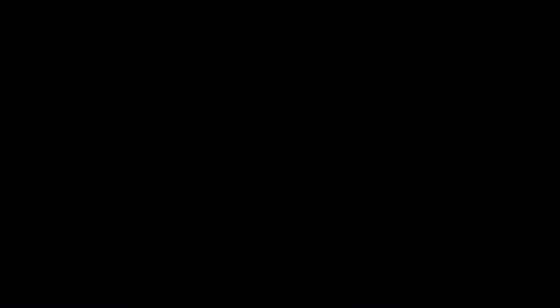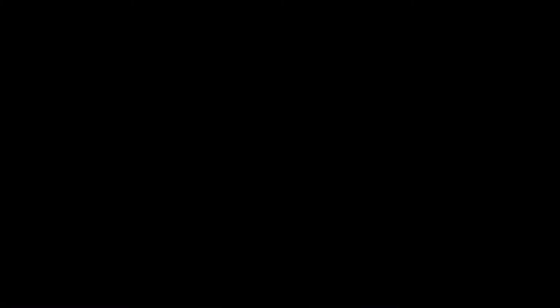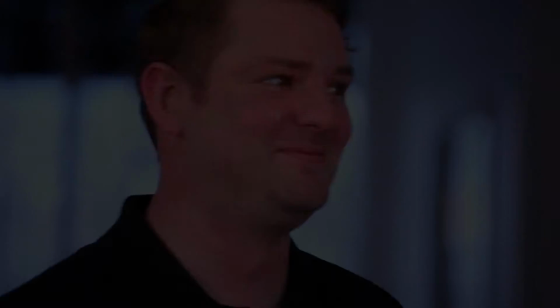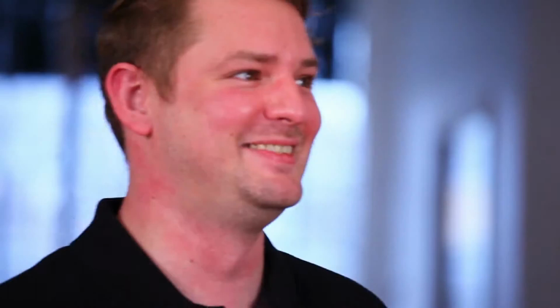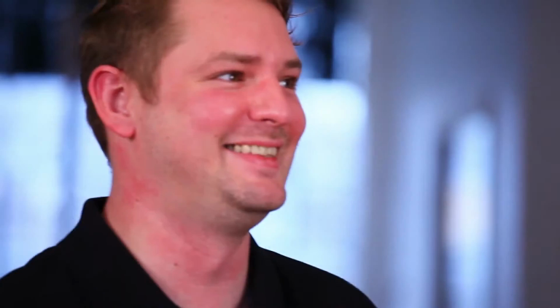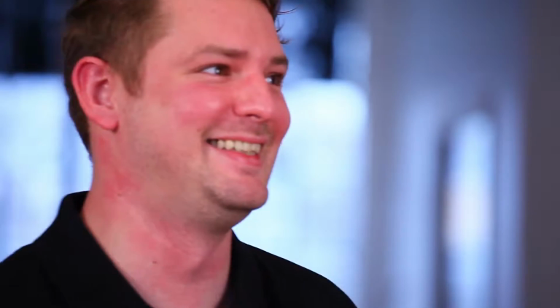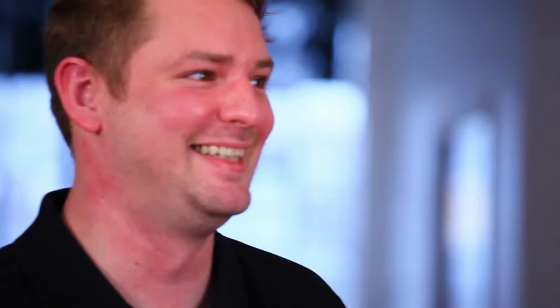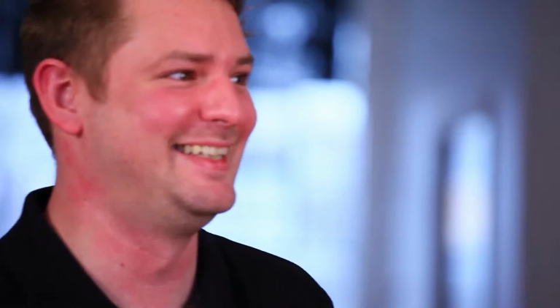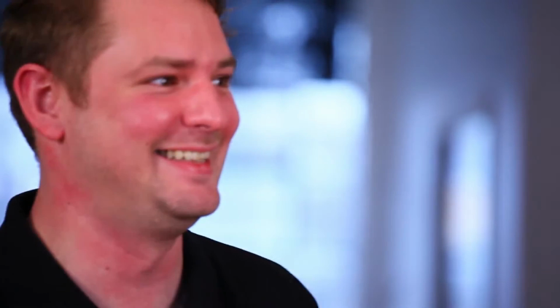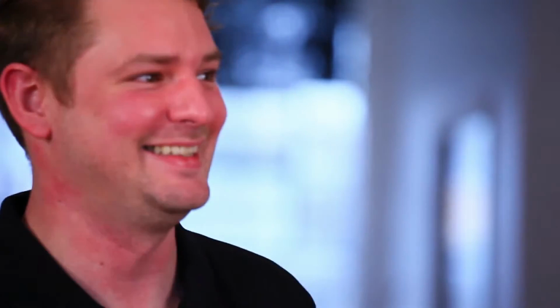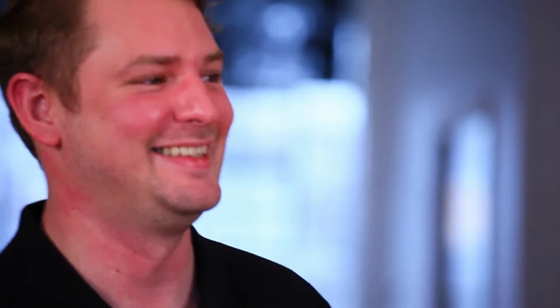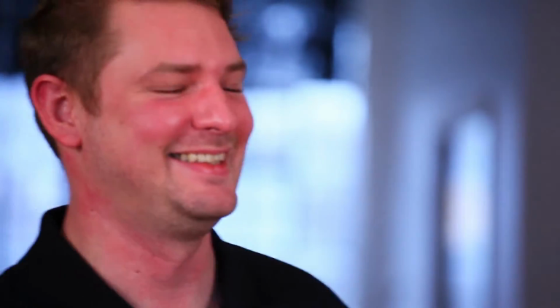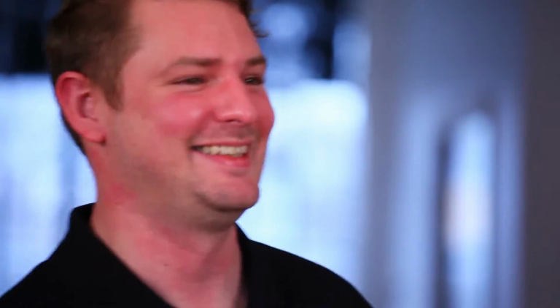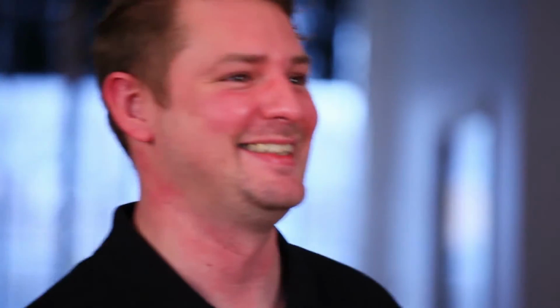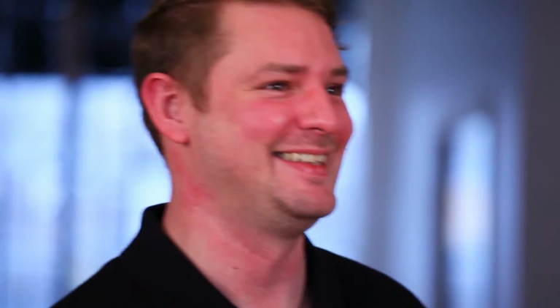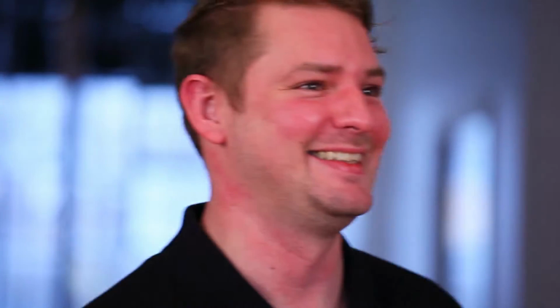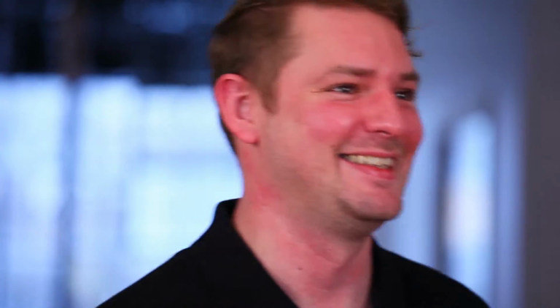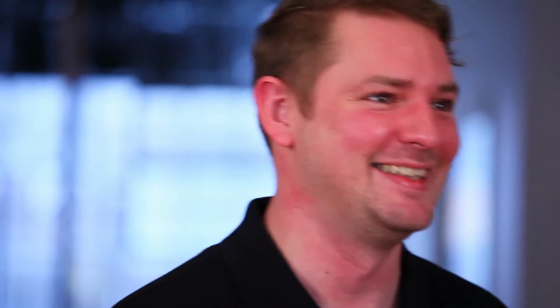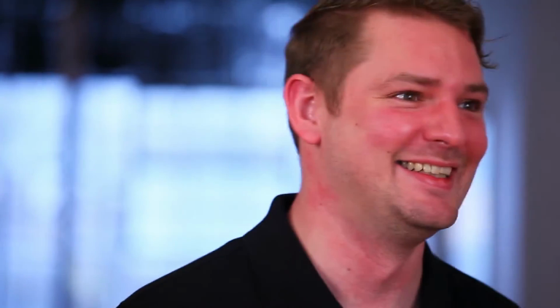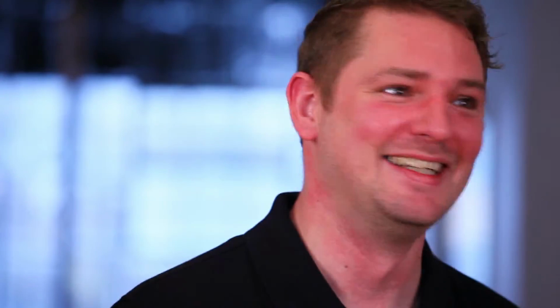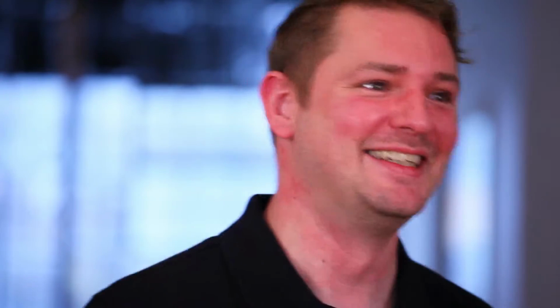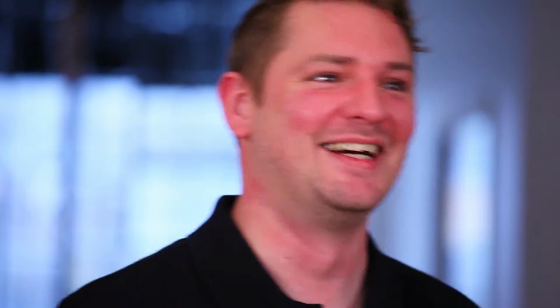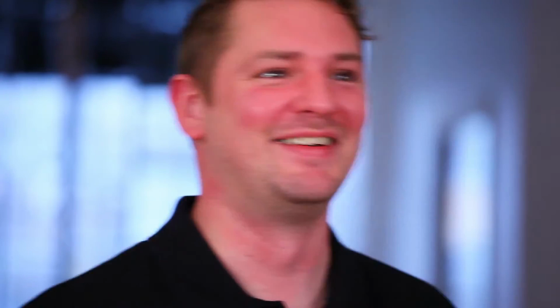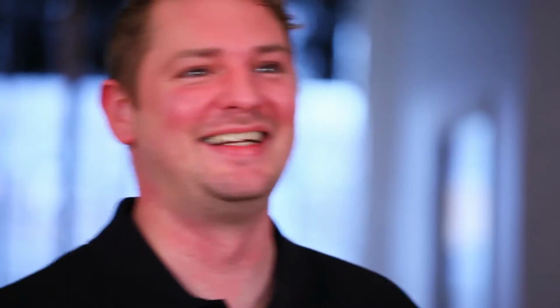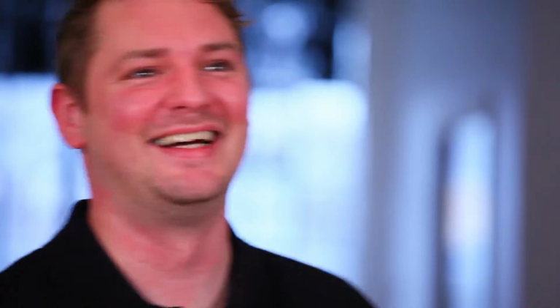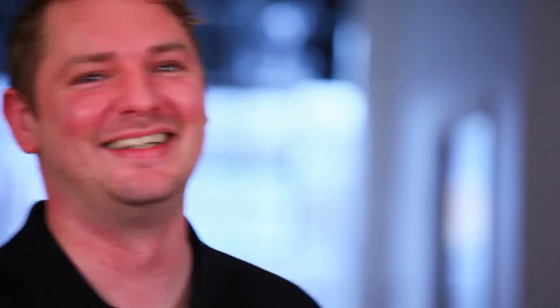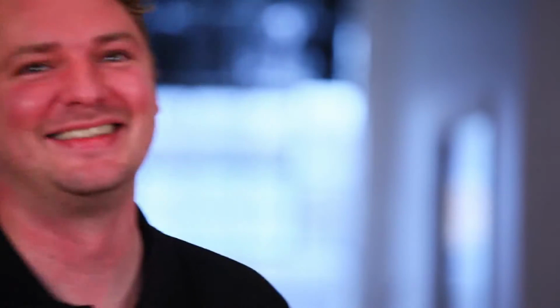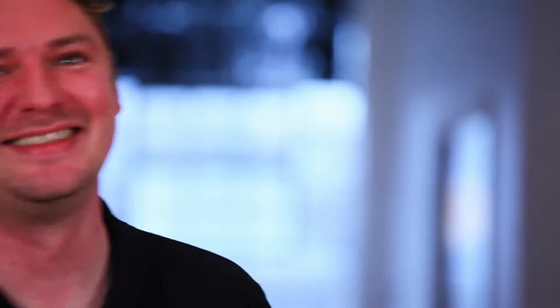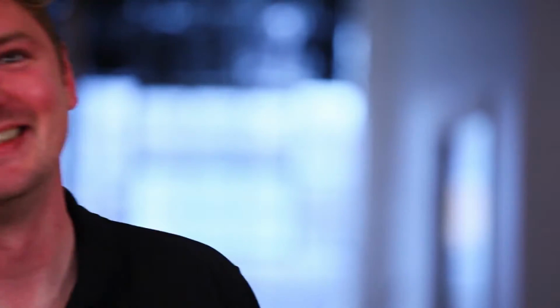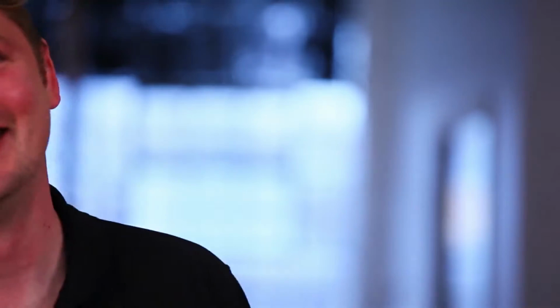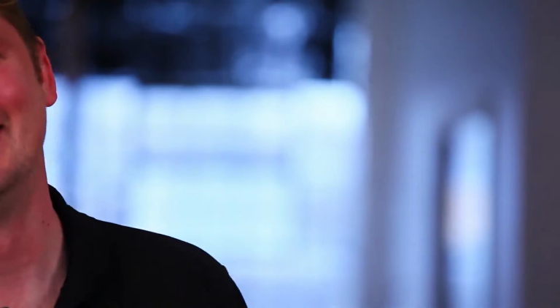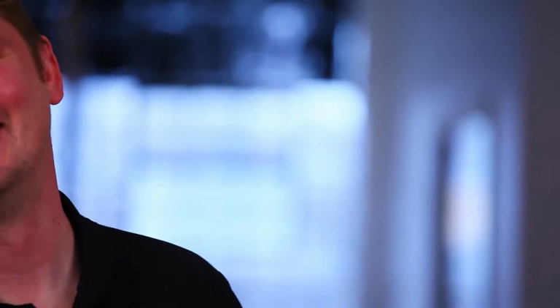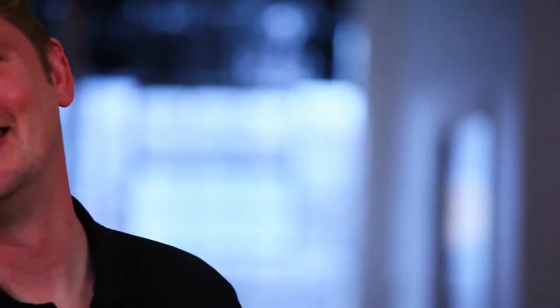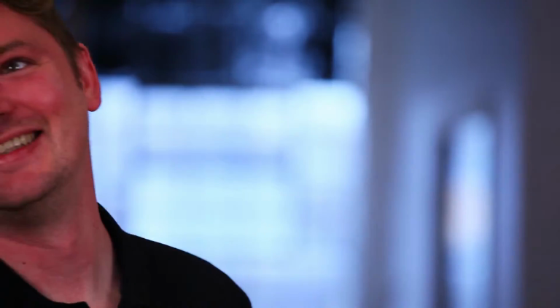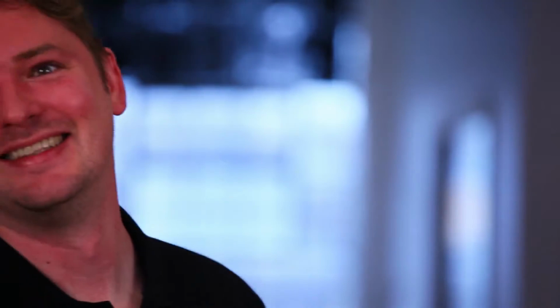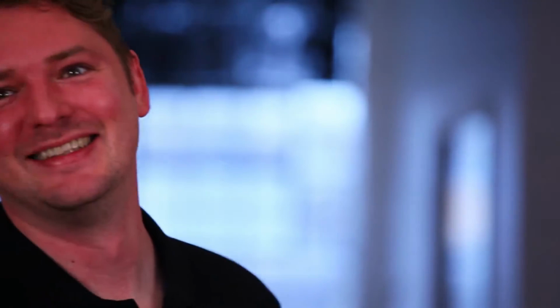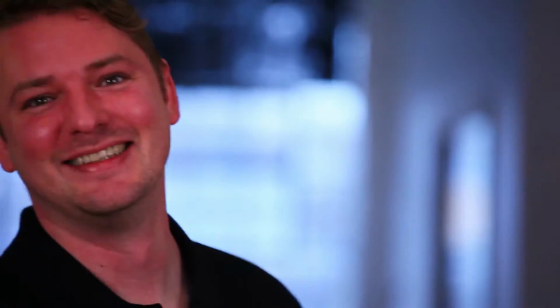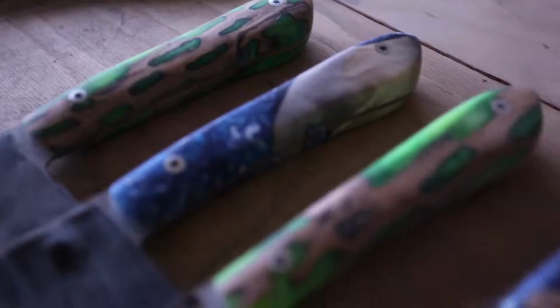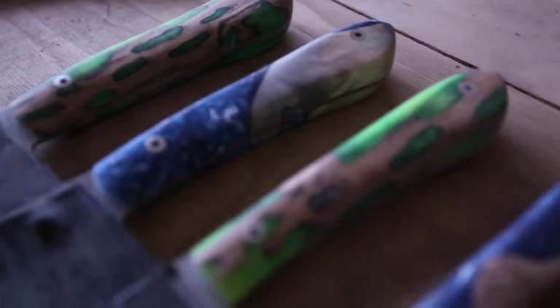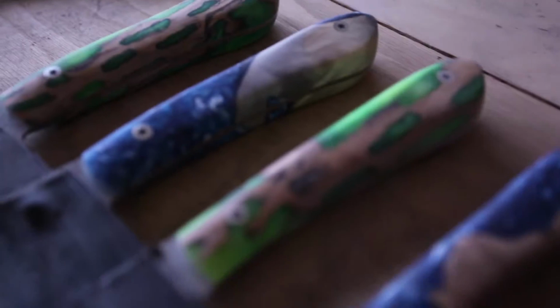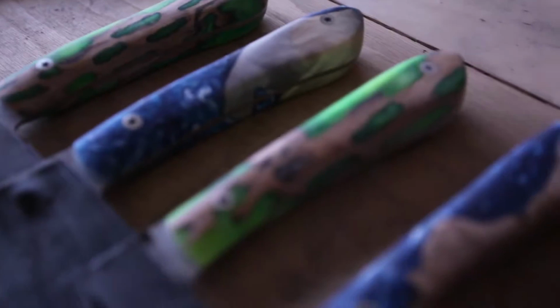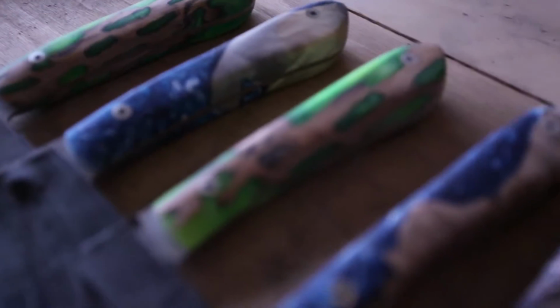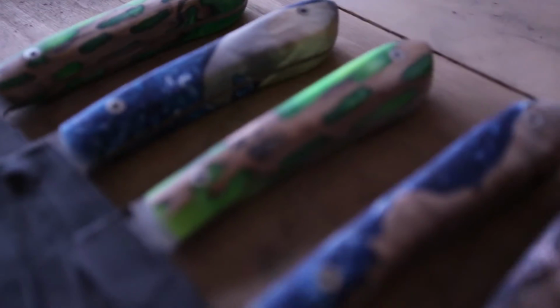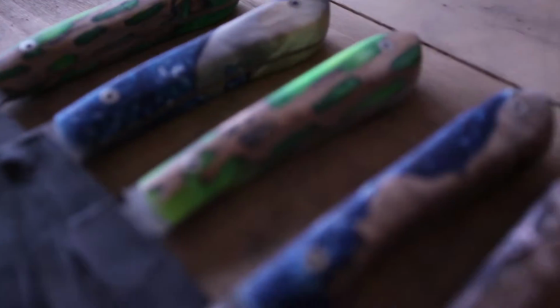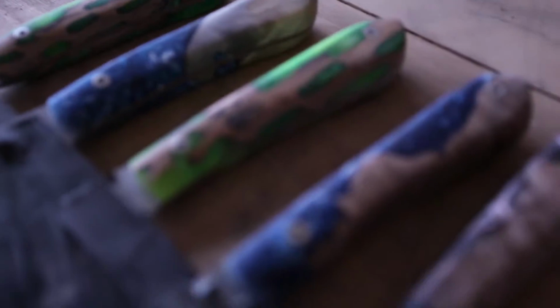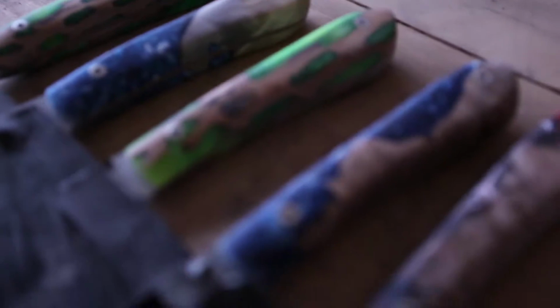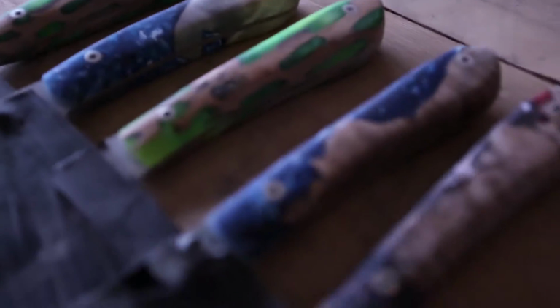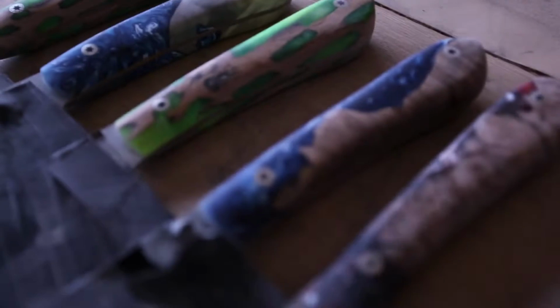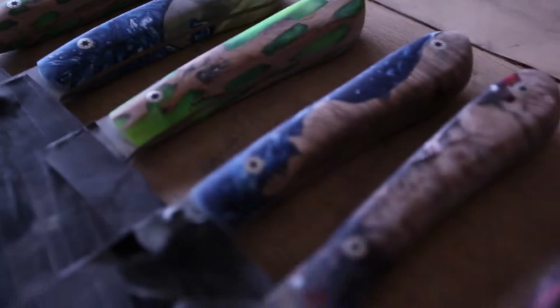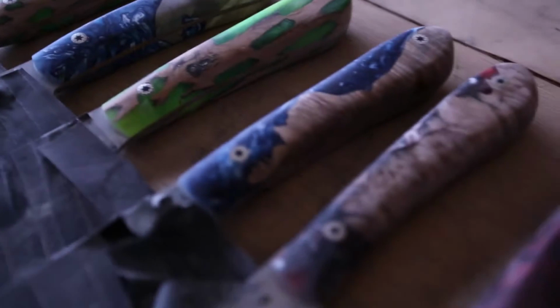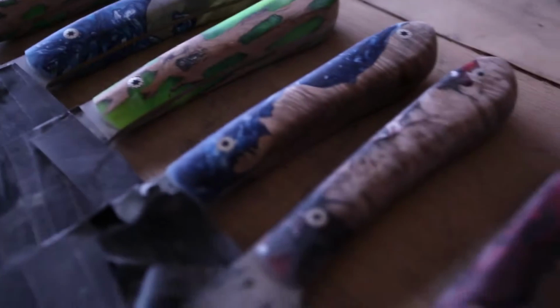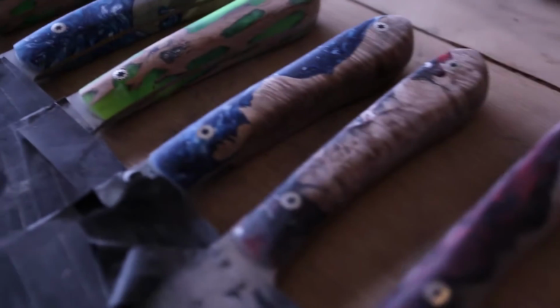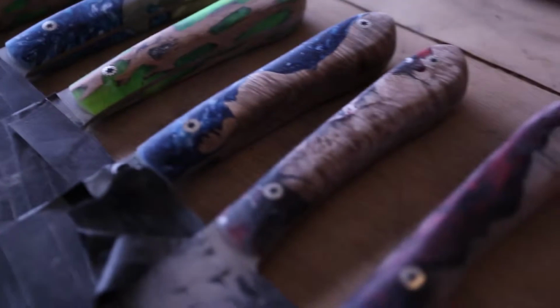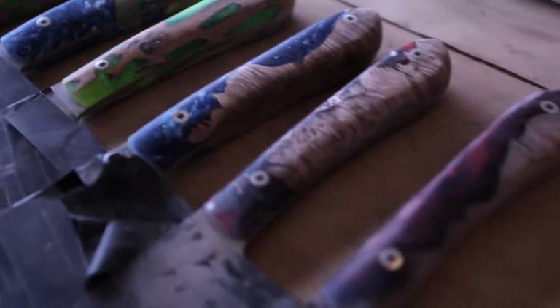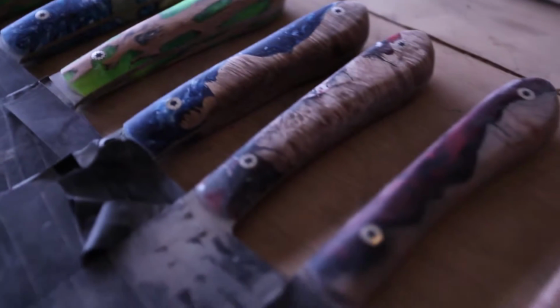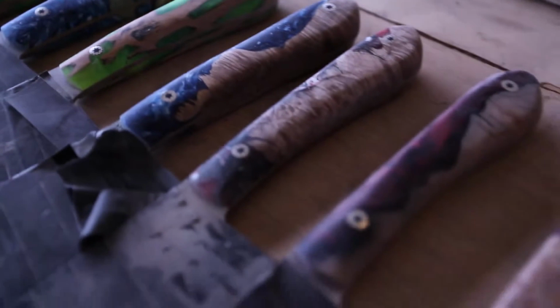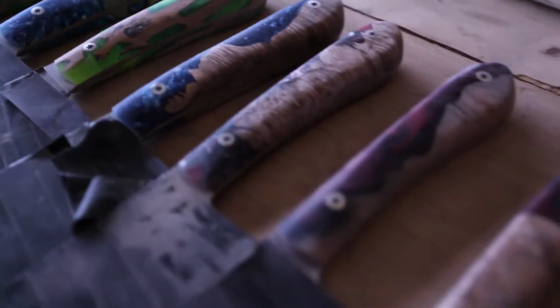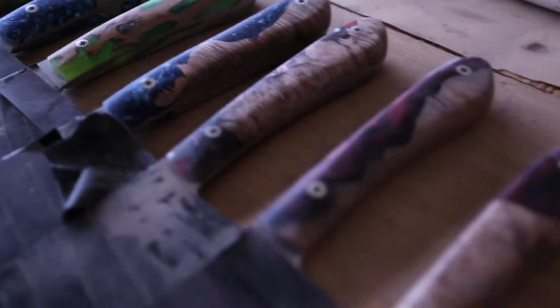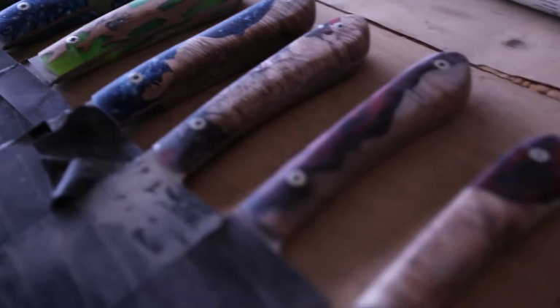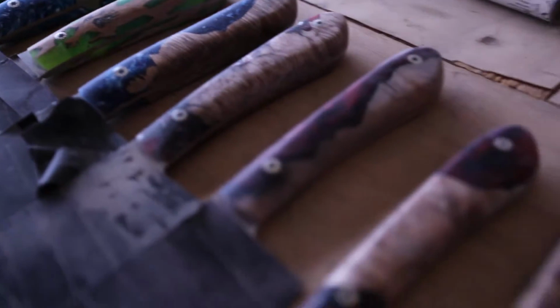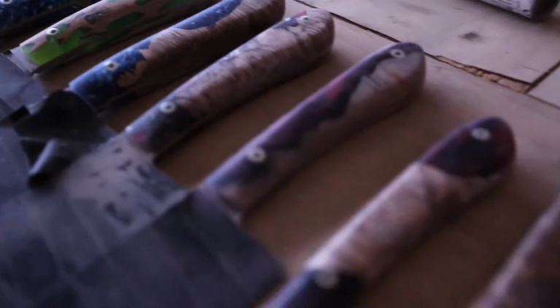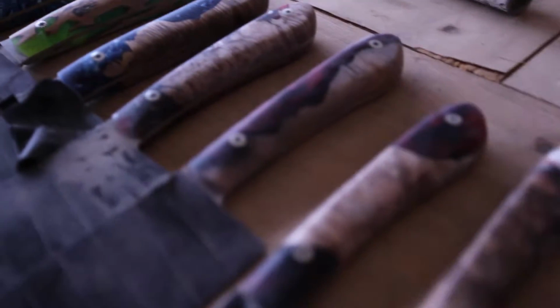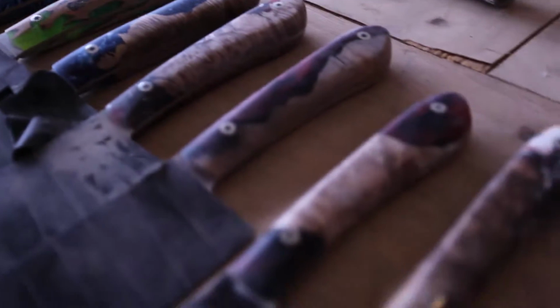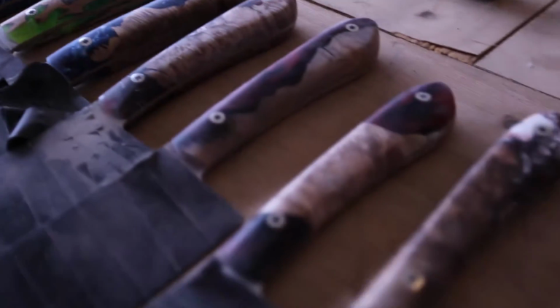I'm Nate Bonner. I'm the head knife maker at NHB Knifeworks LLC, and these are my toys, my passion, my life.